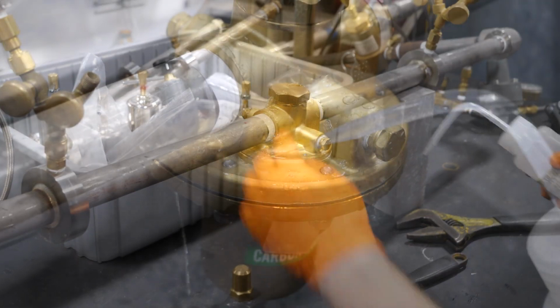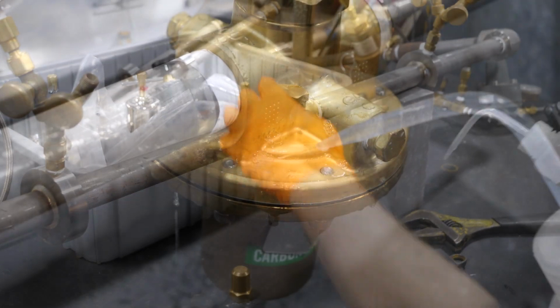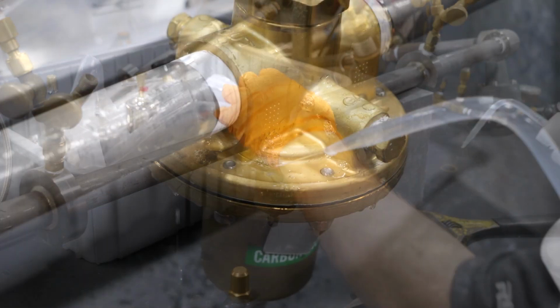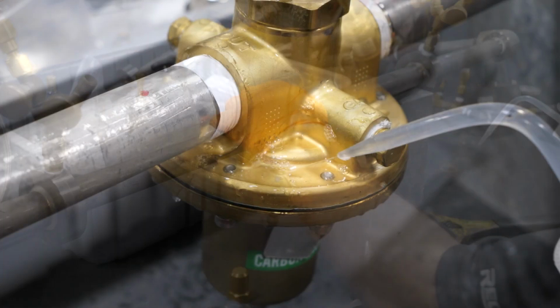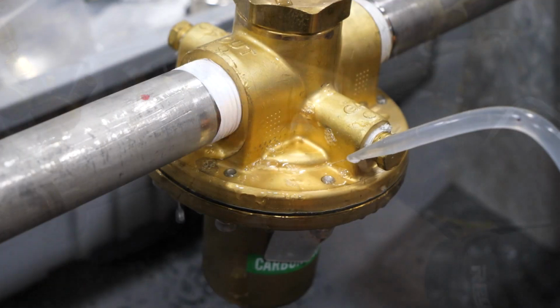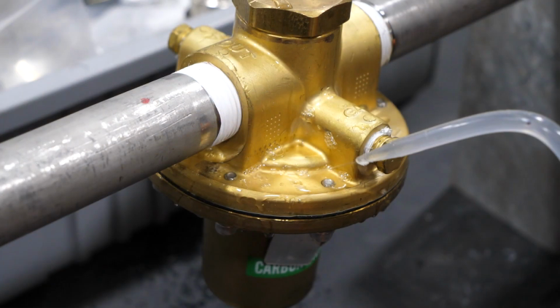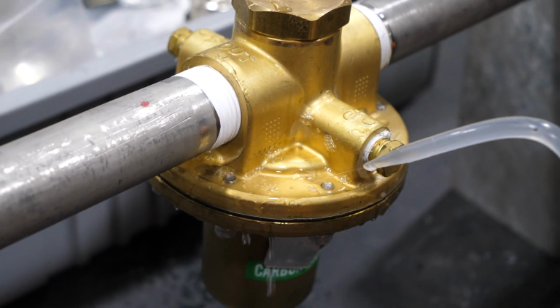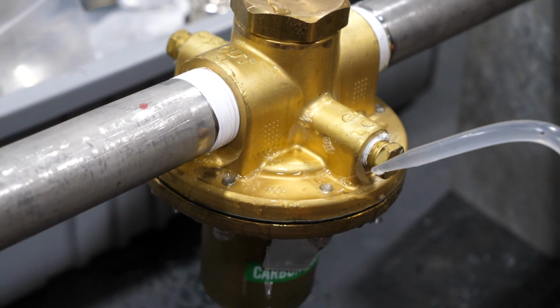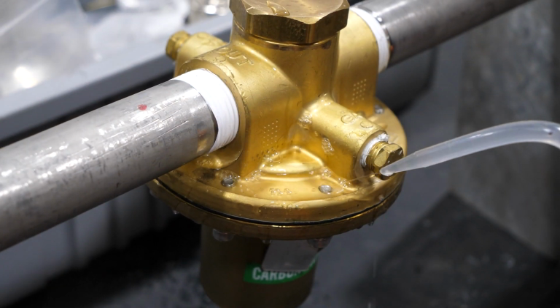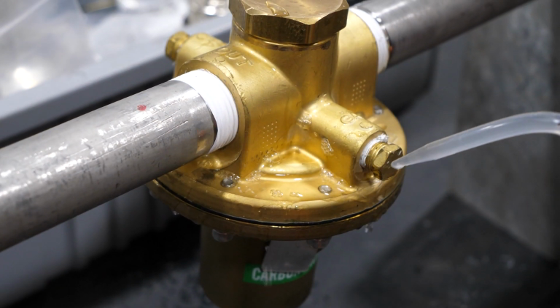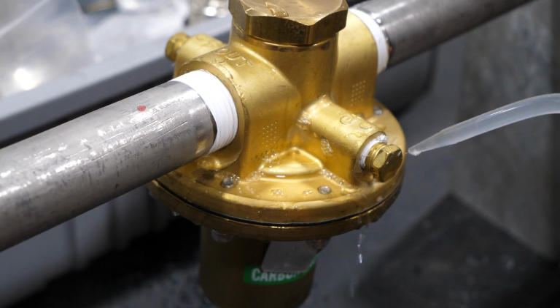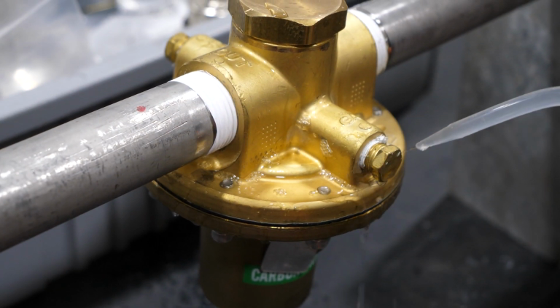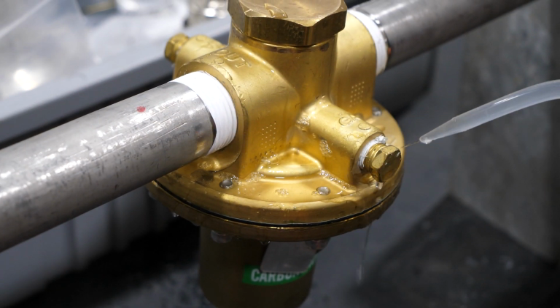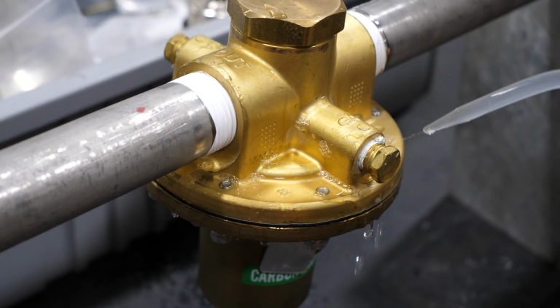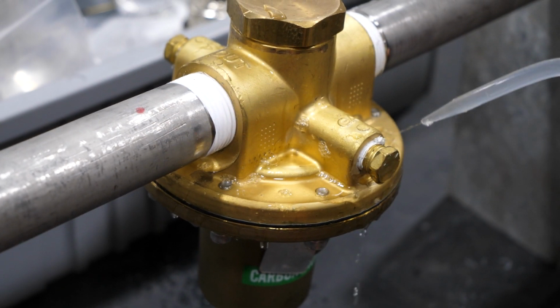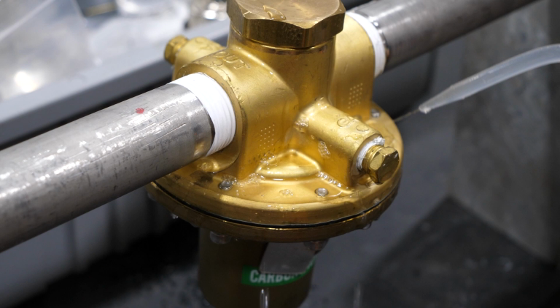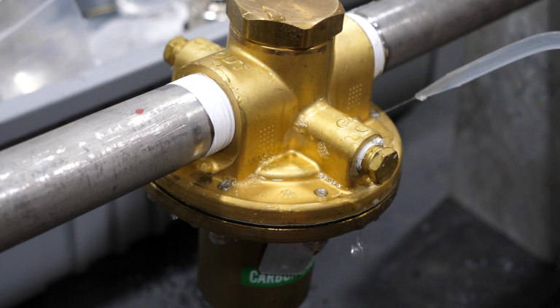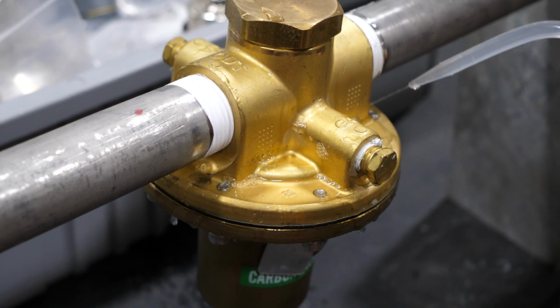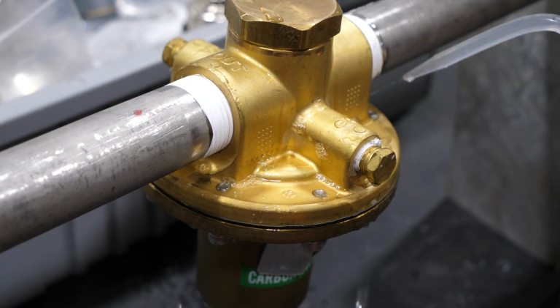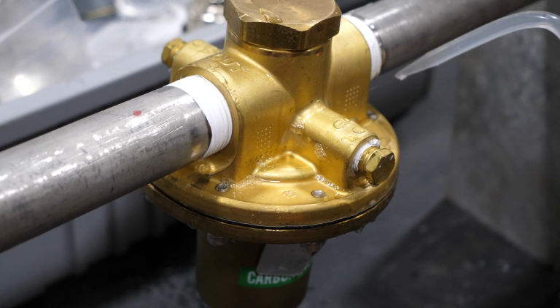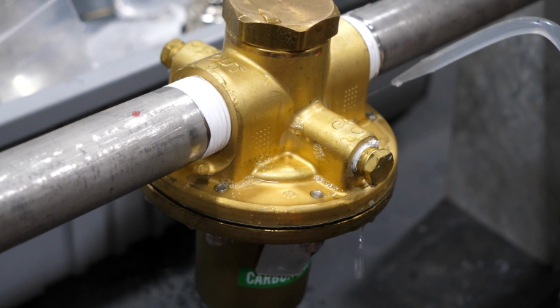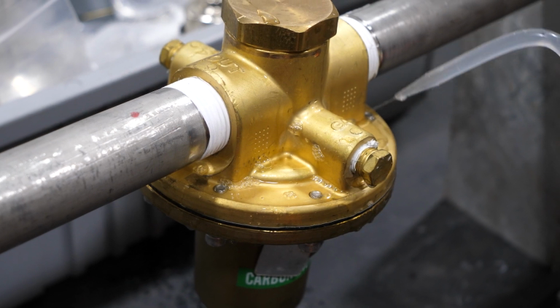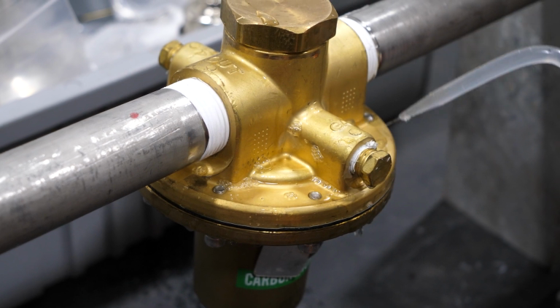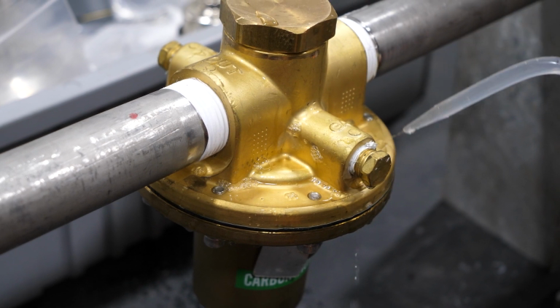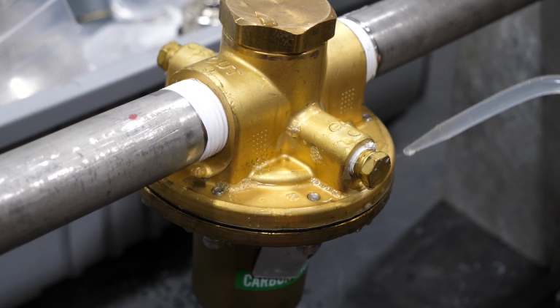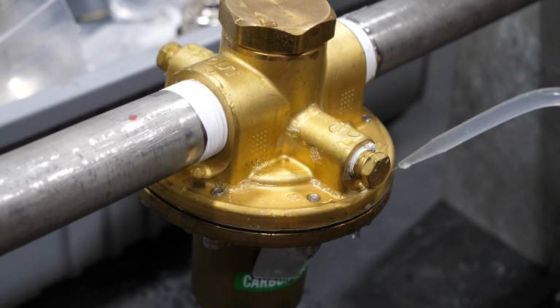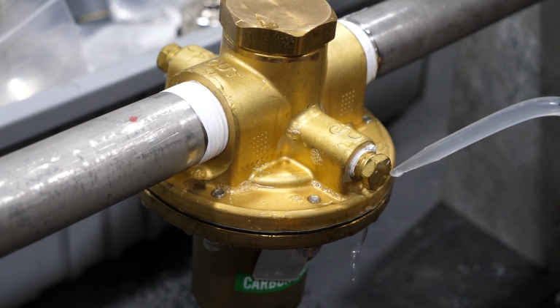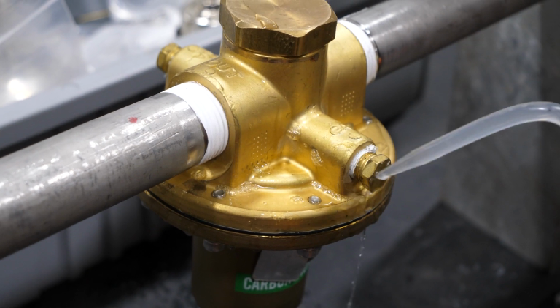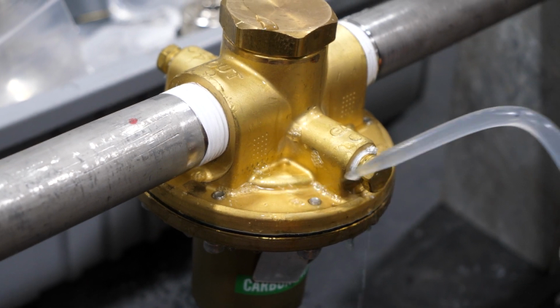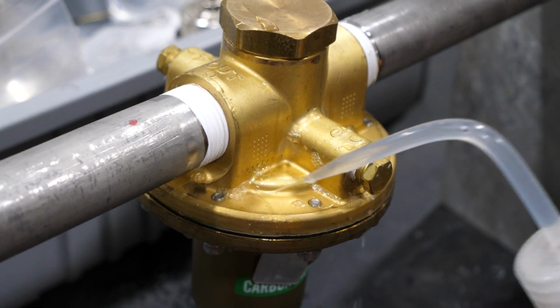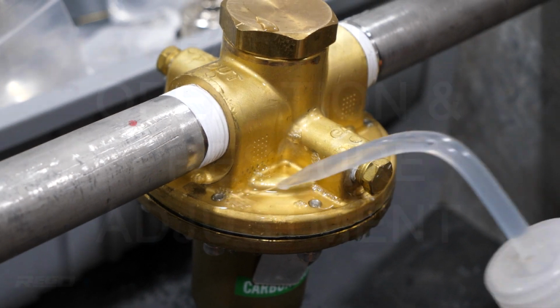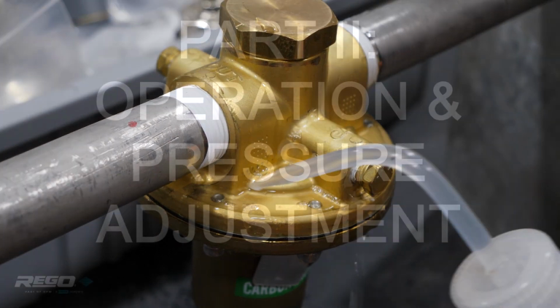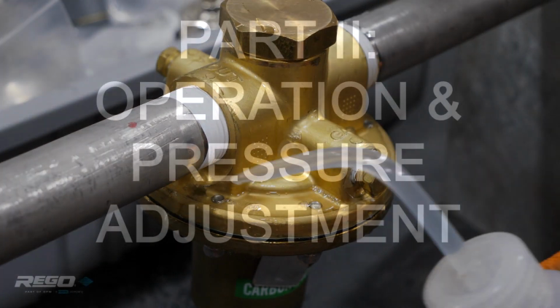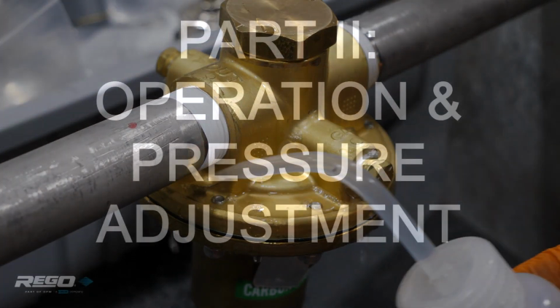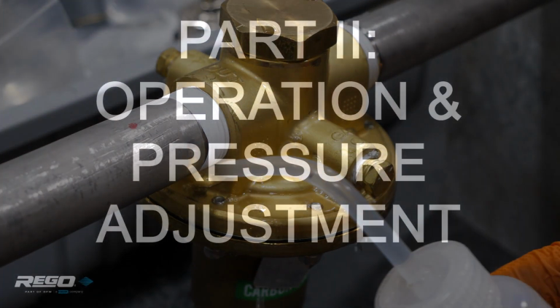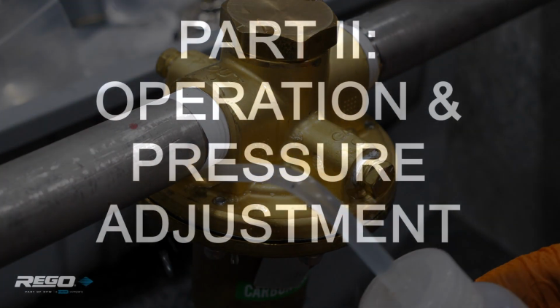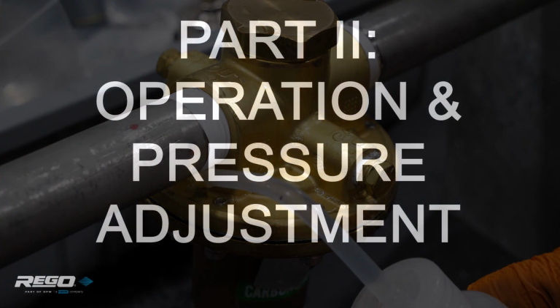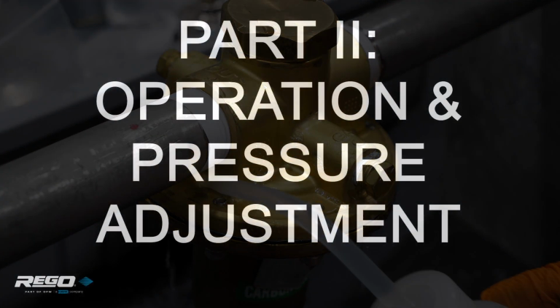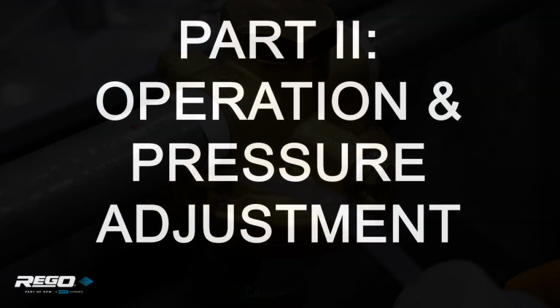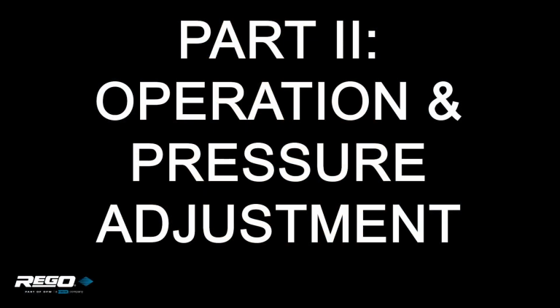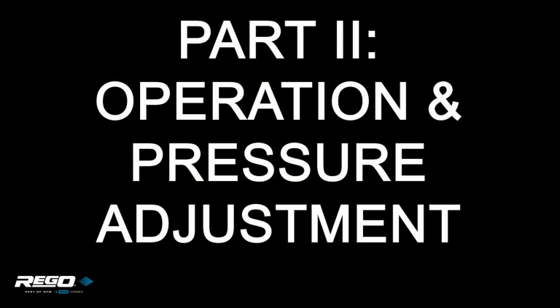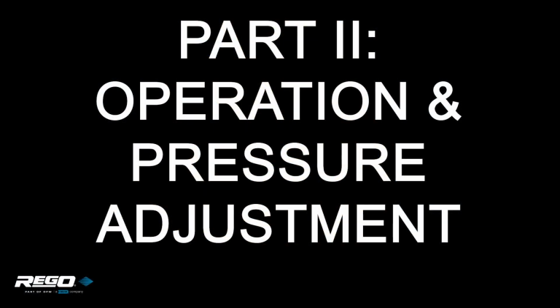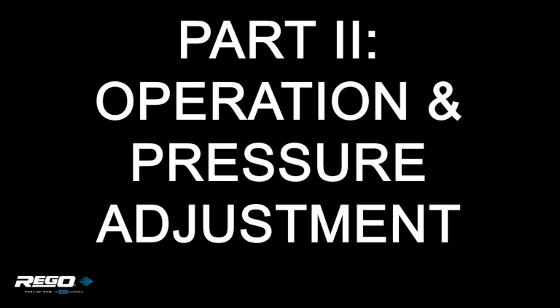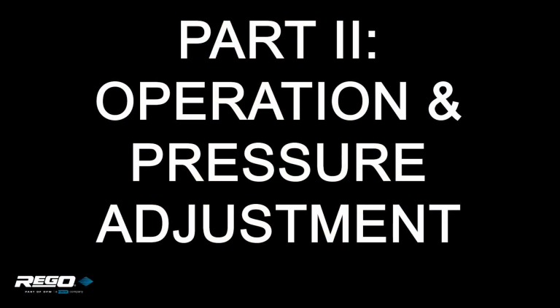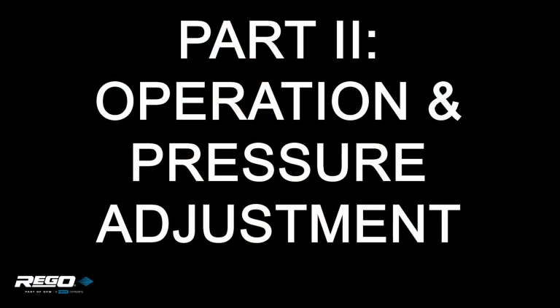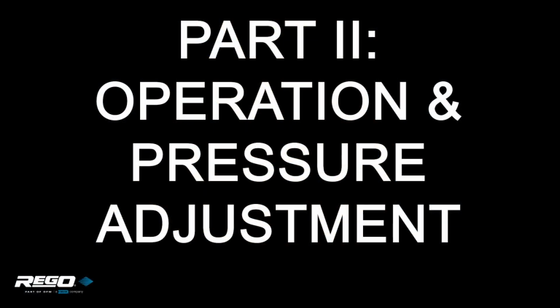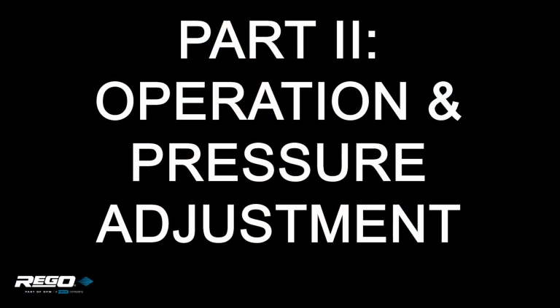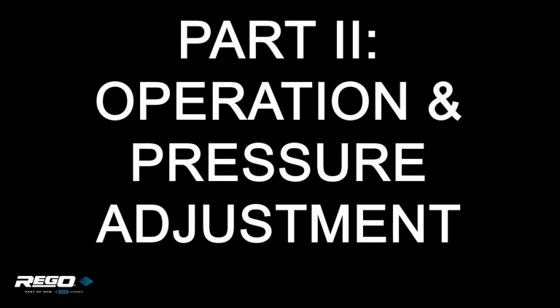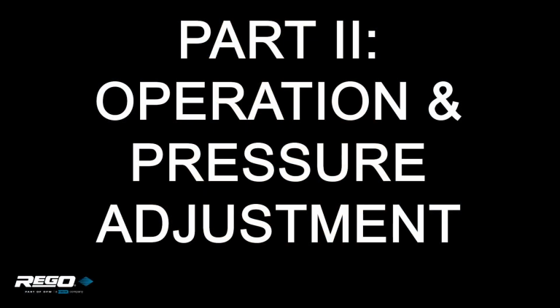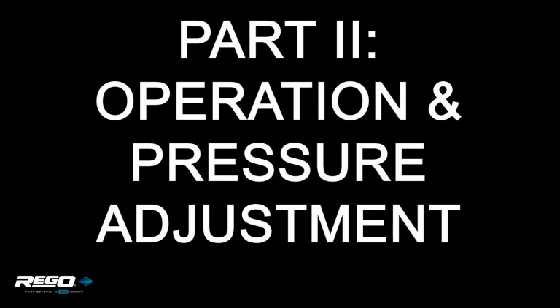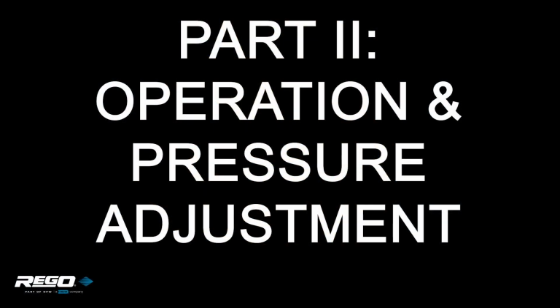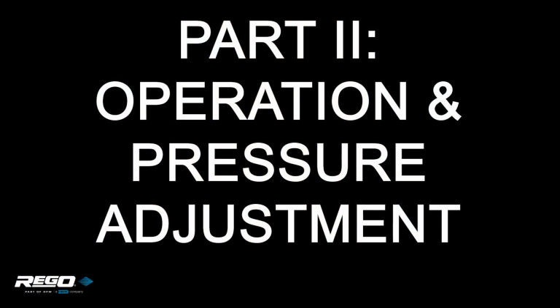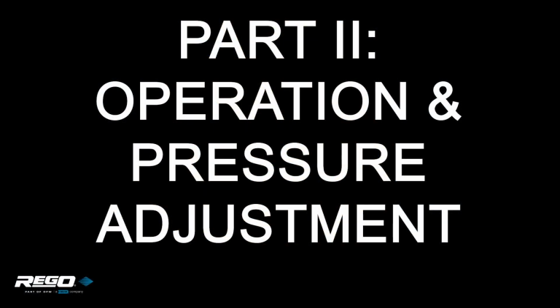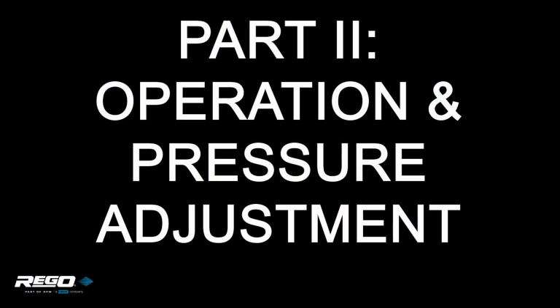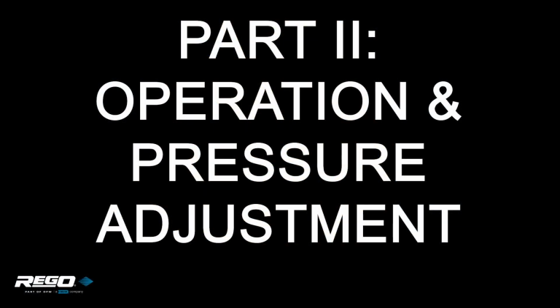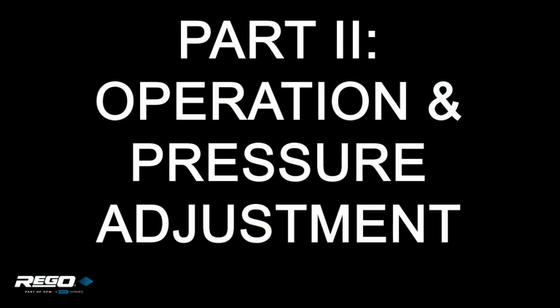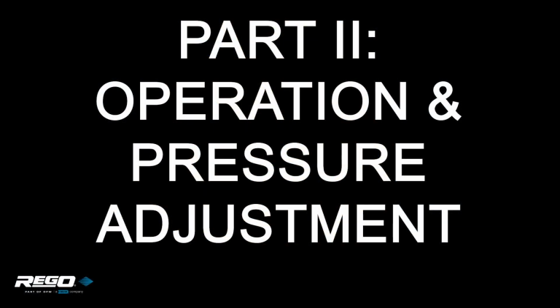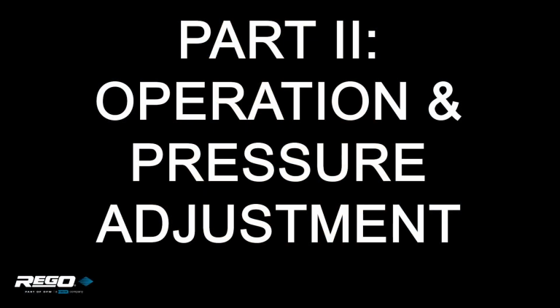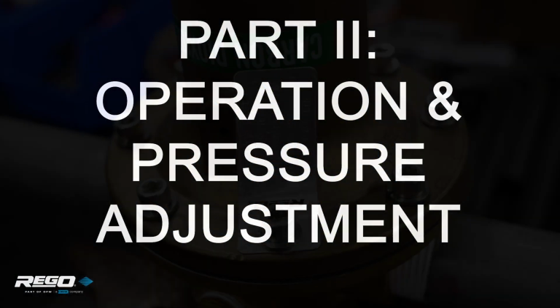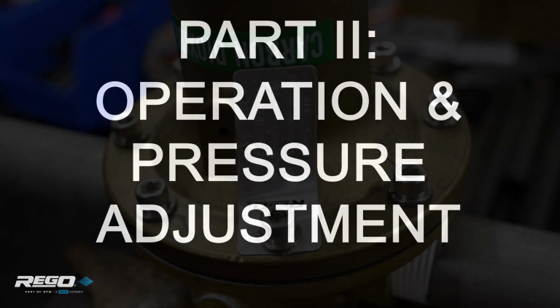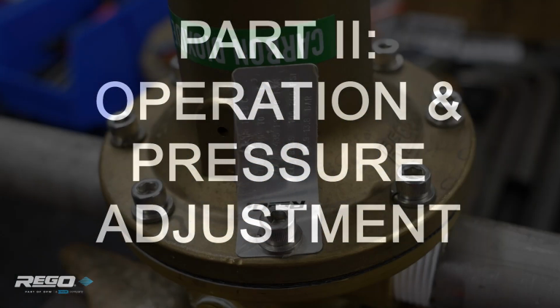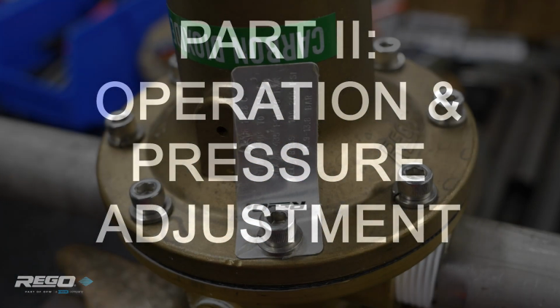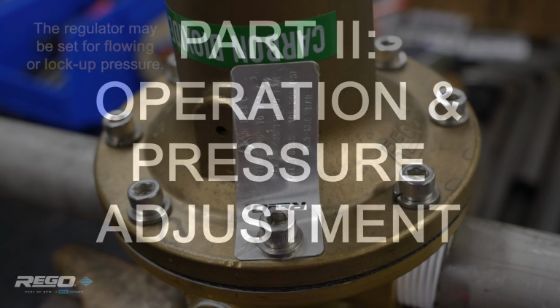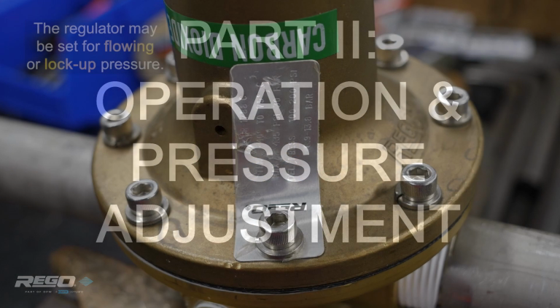If leak detection solution is needed, use it sparingly. Next, let's look at the operation and pressure adjustment.